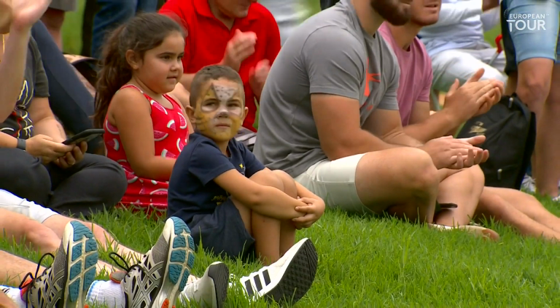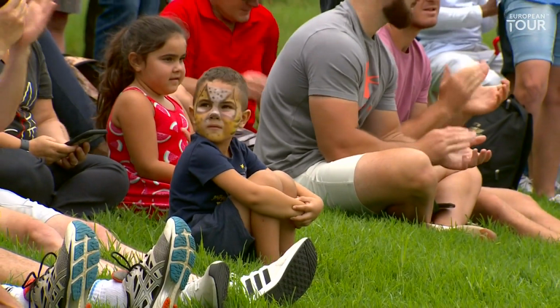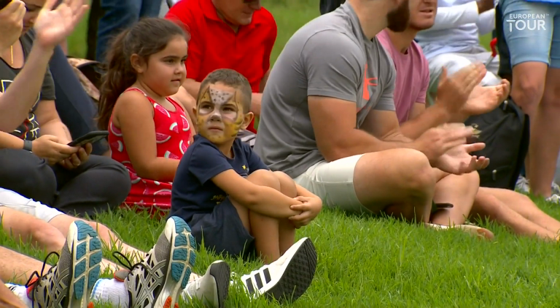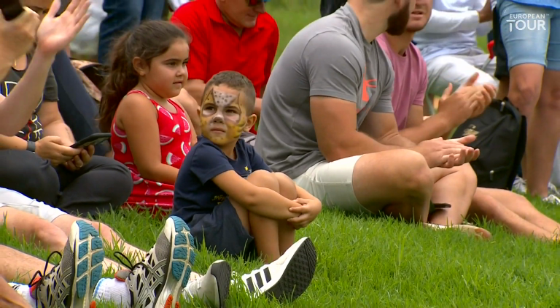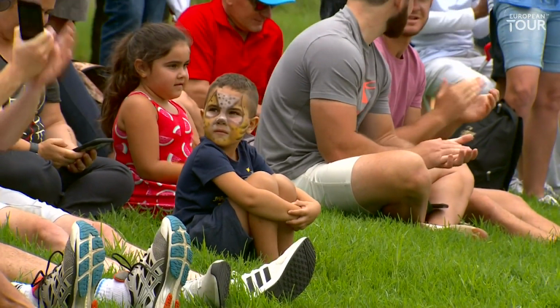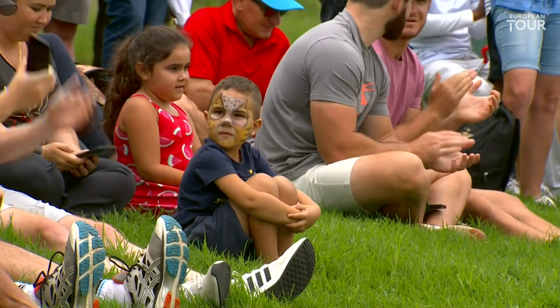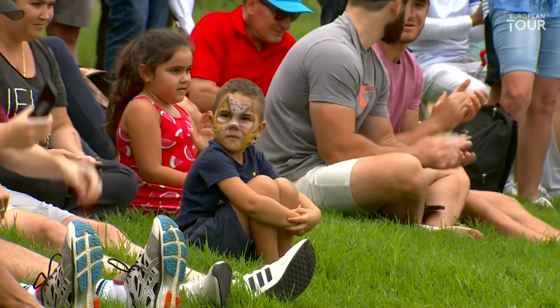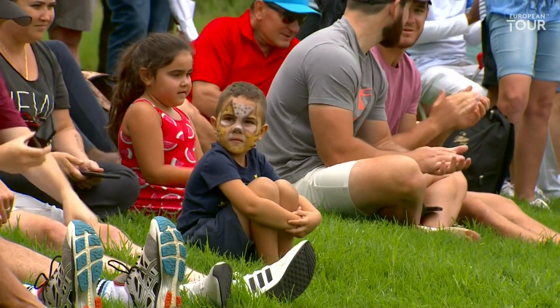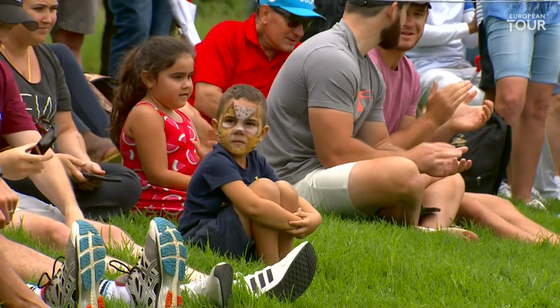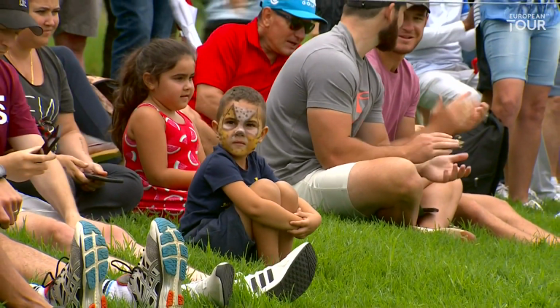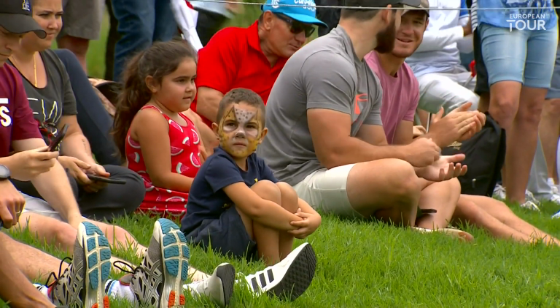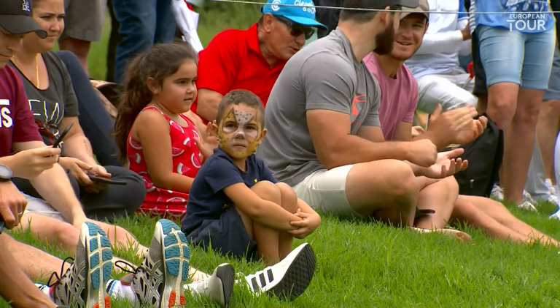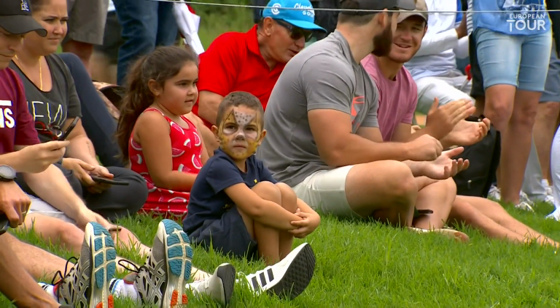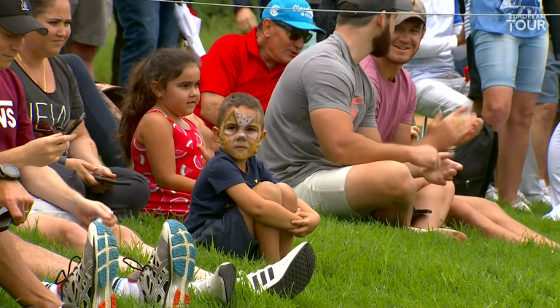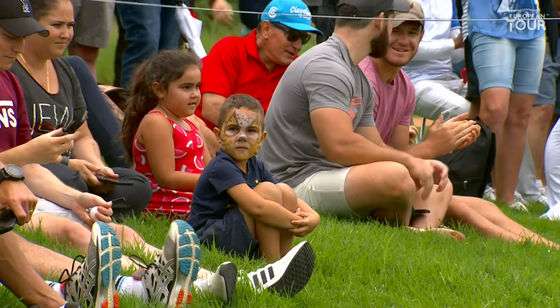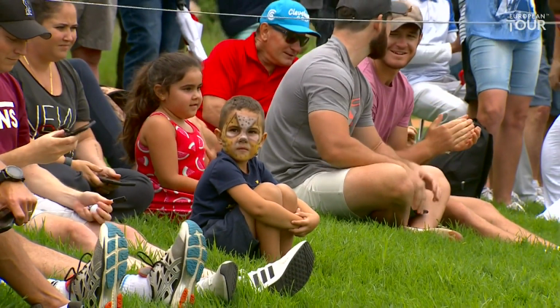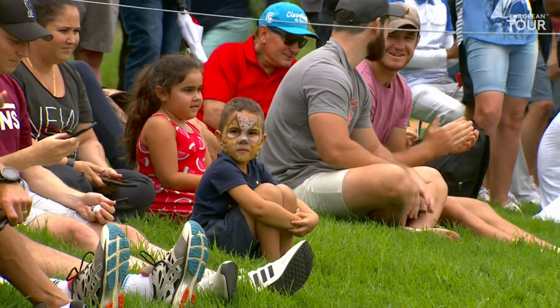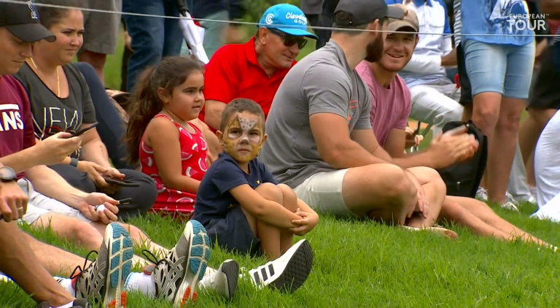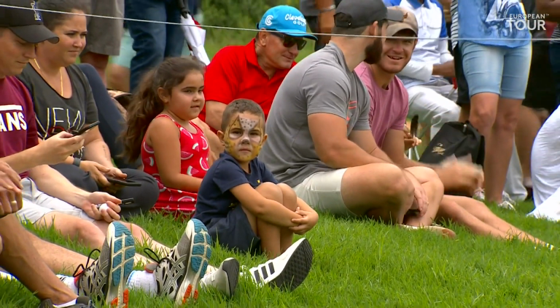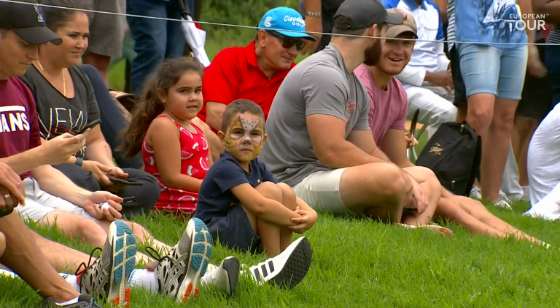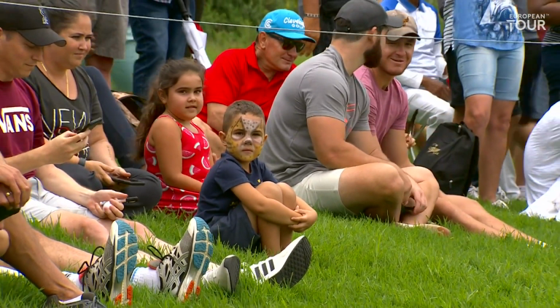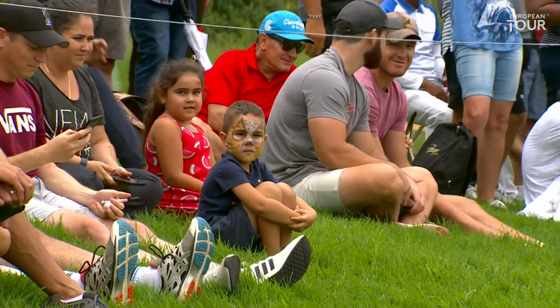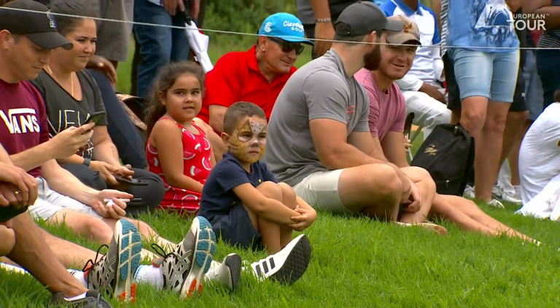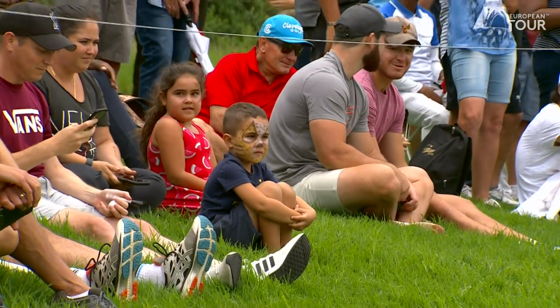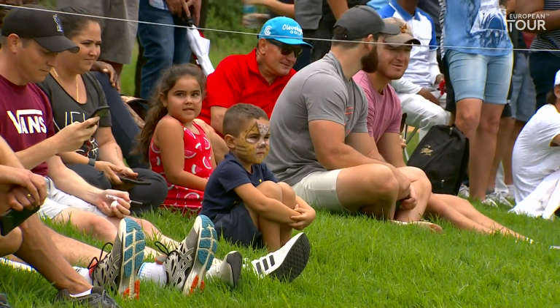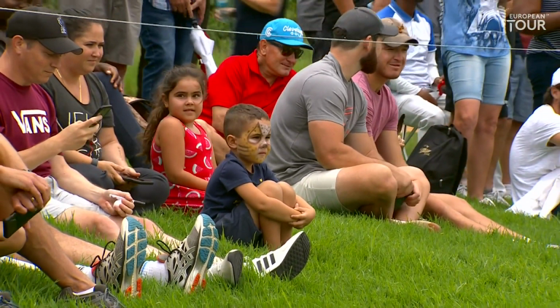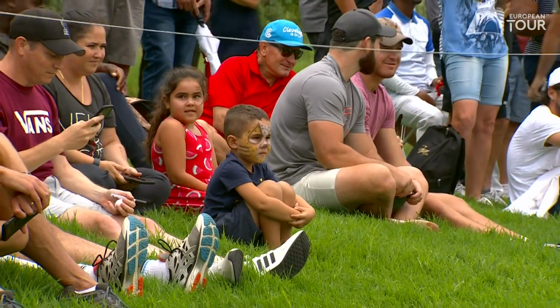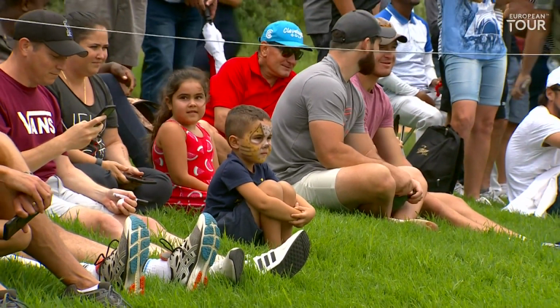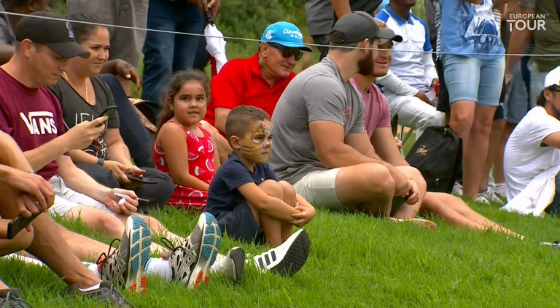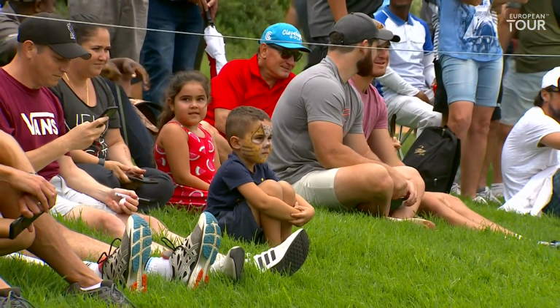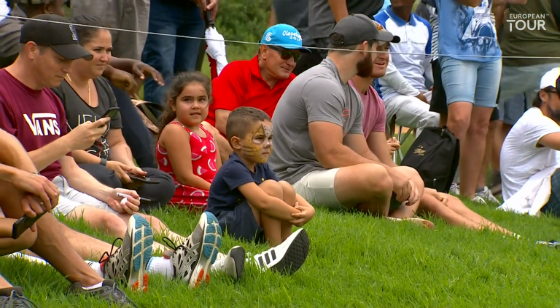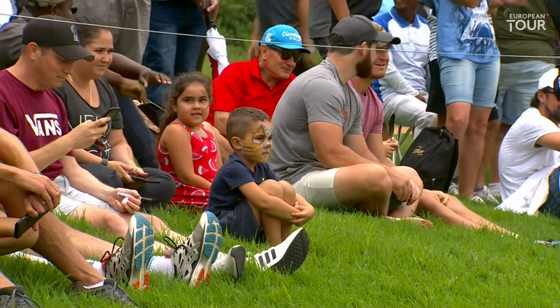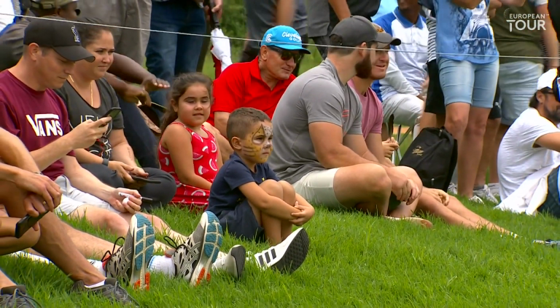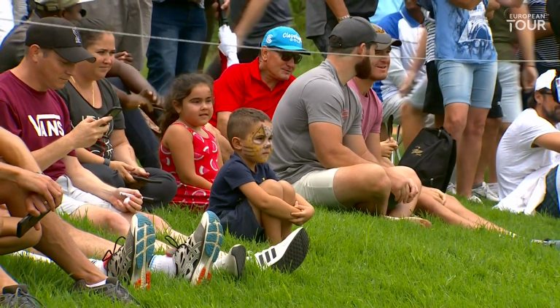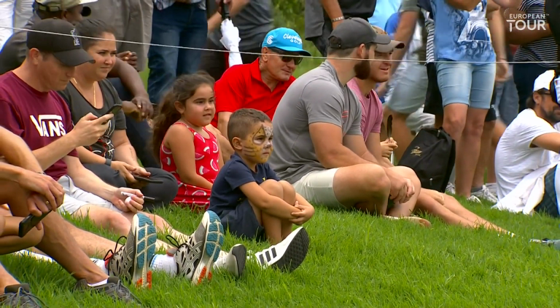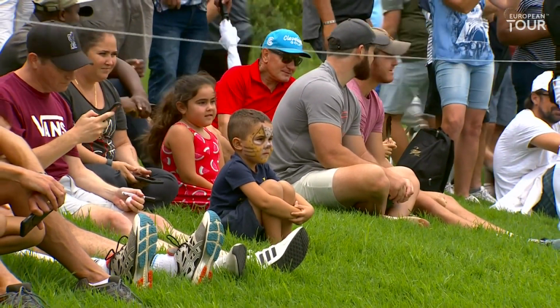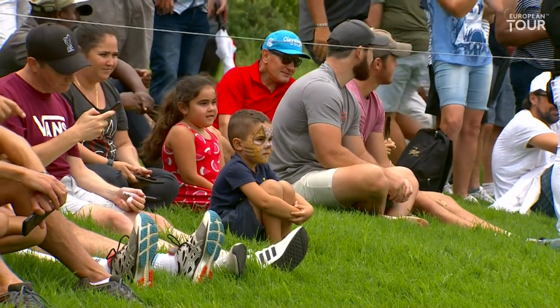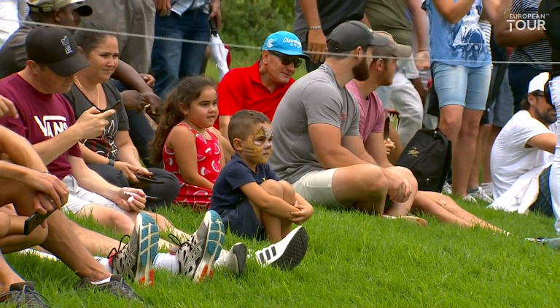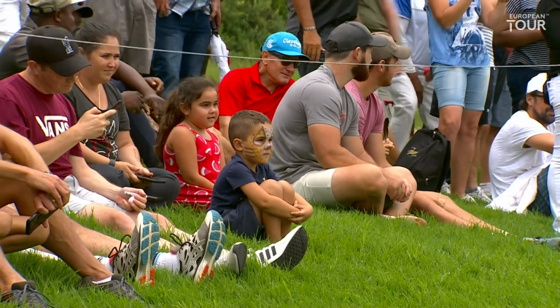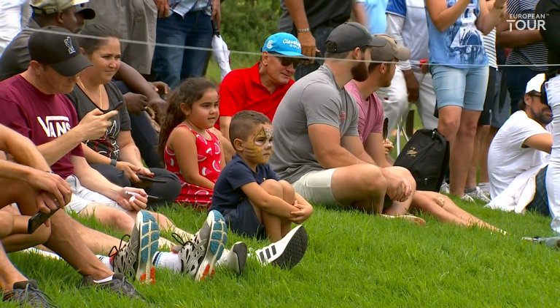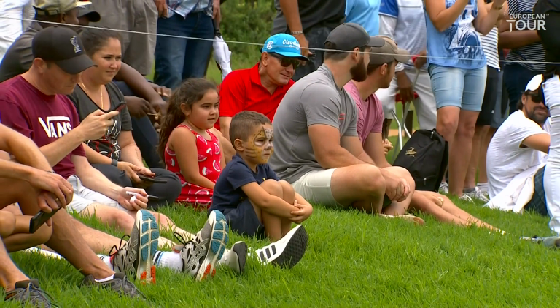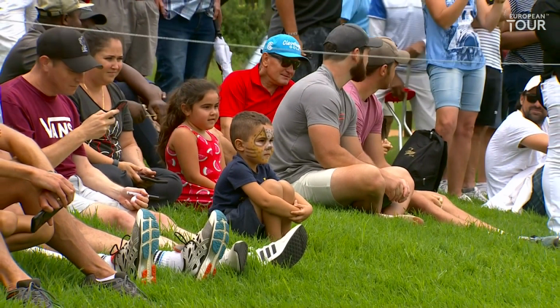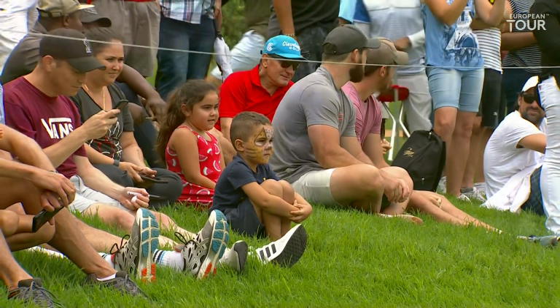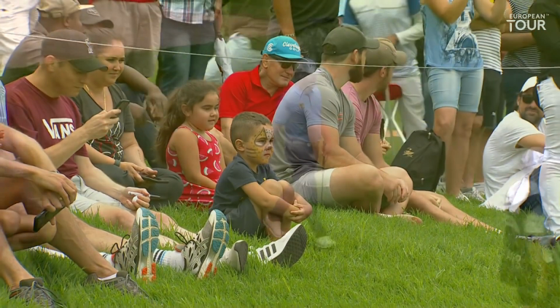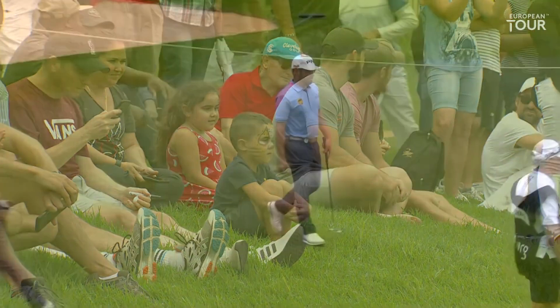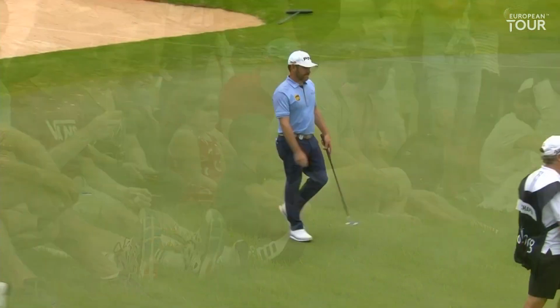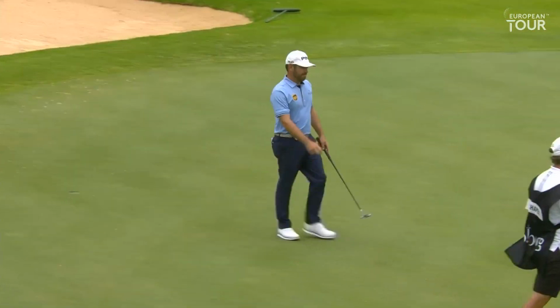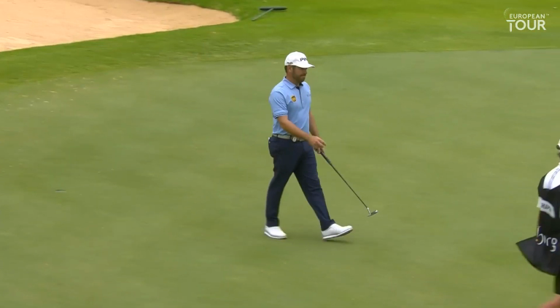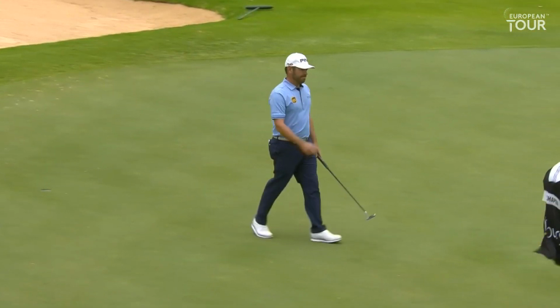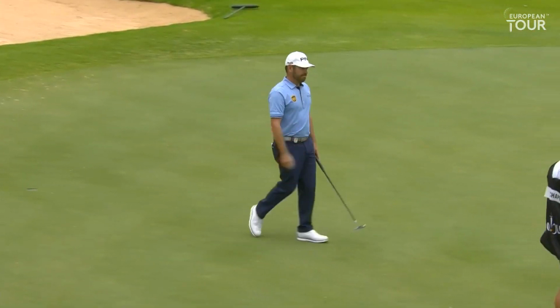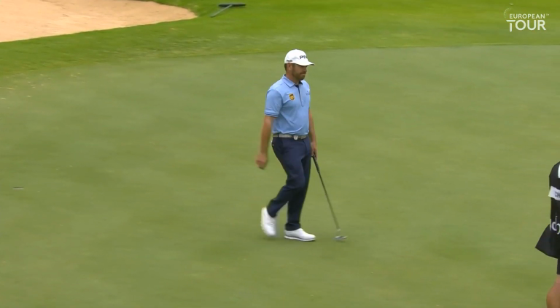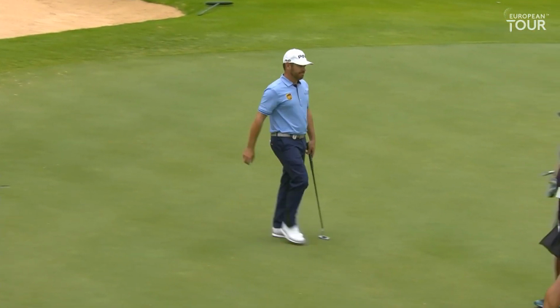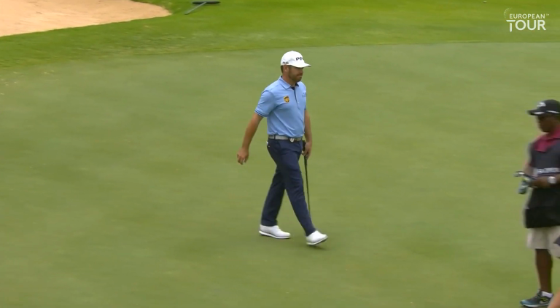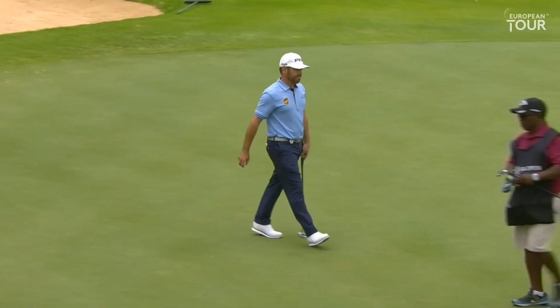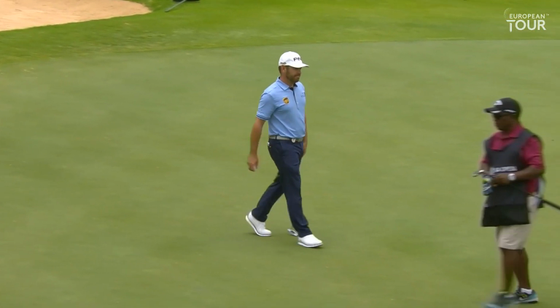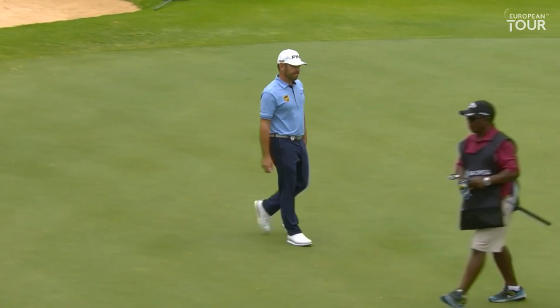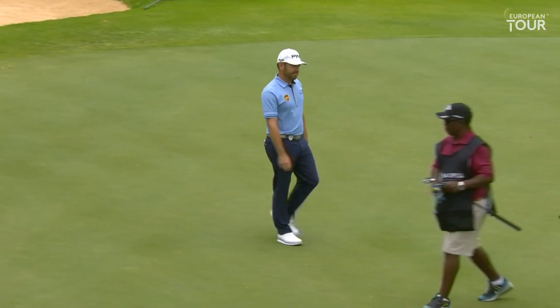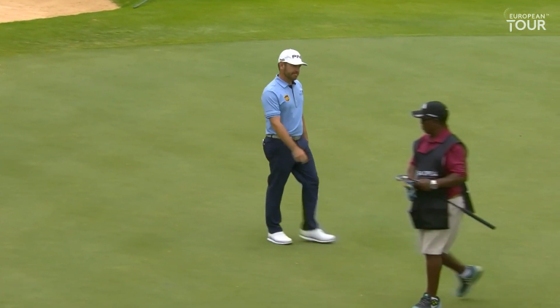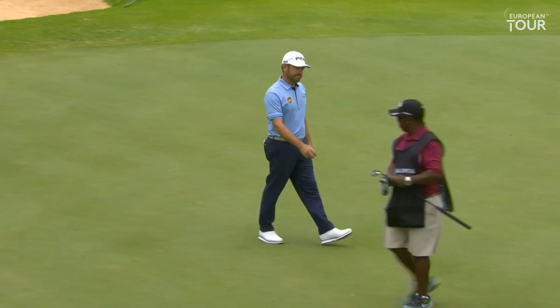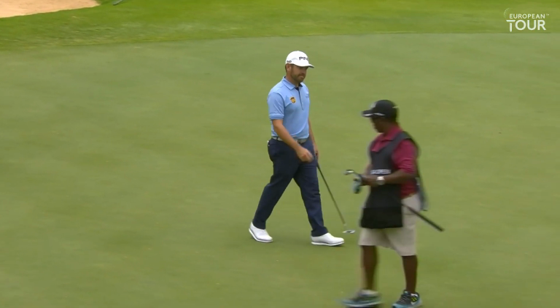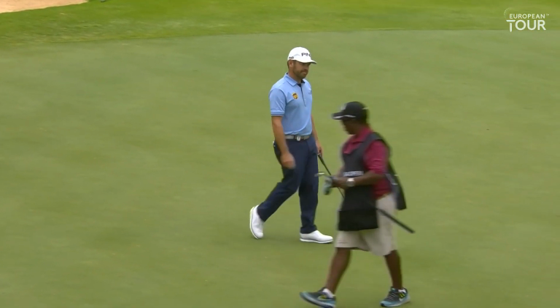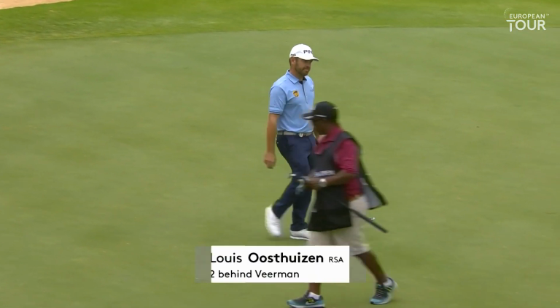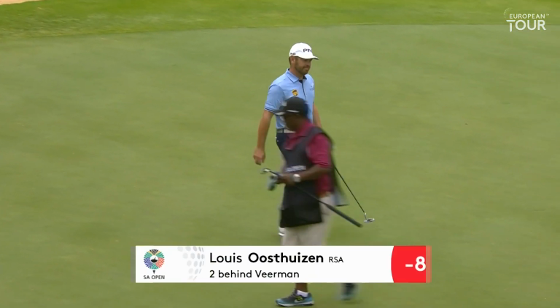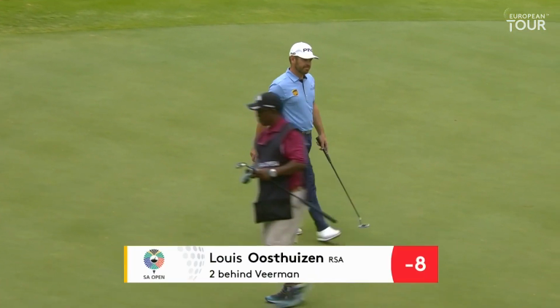And there you are. But it tried to get out, didn't it? It did — it did its best. Well done, Louis.